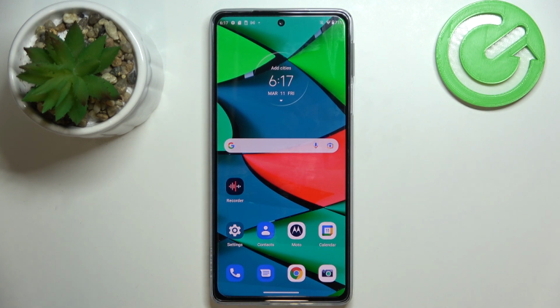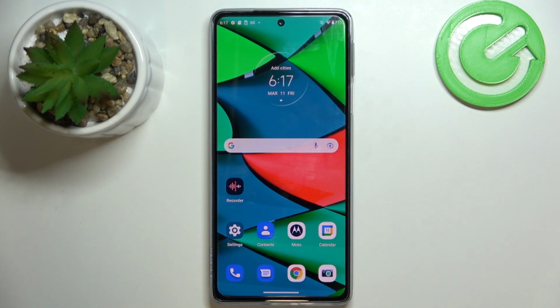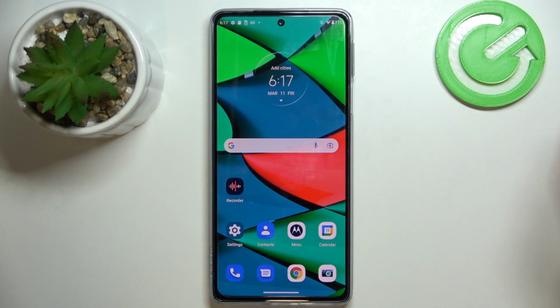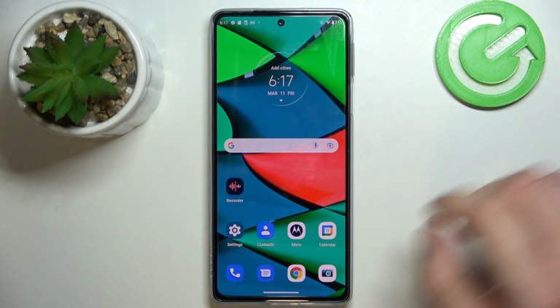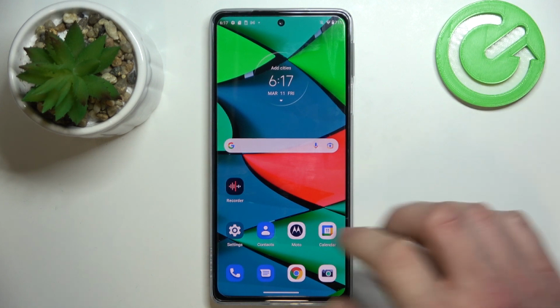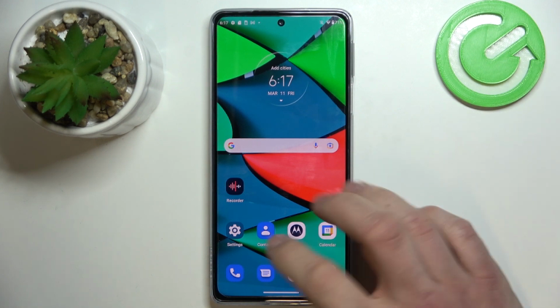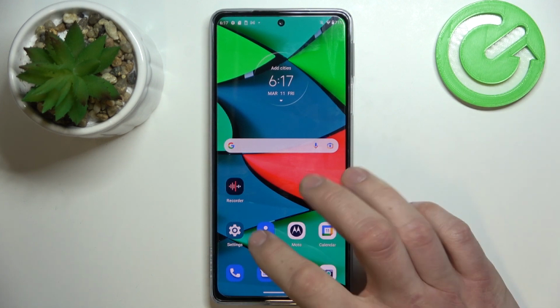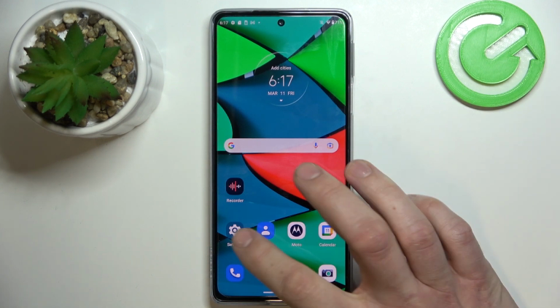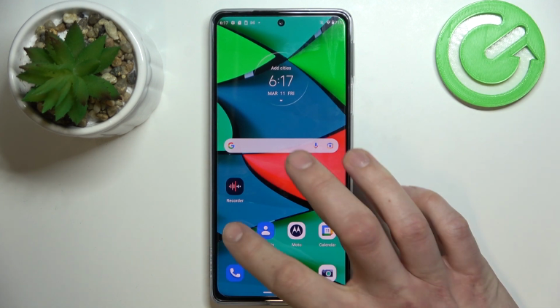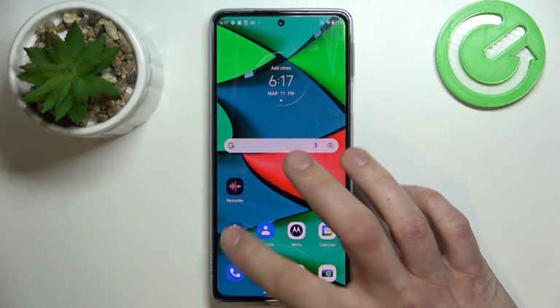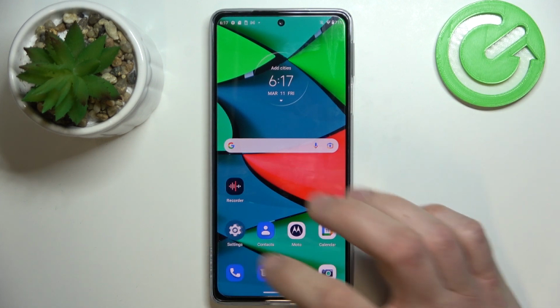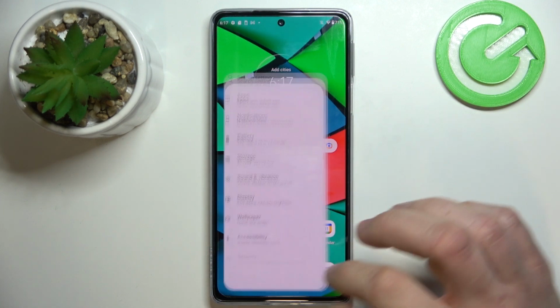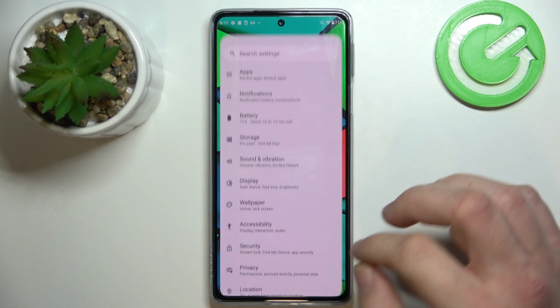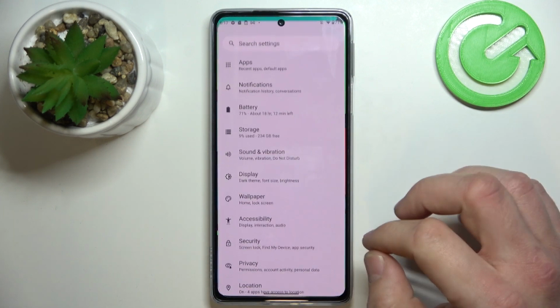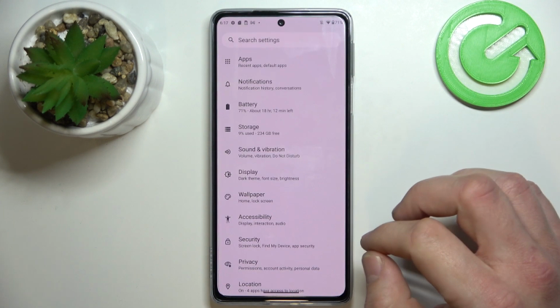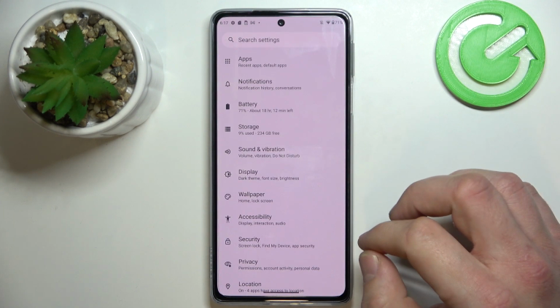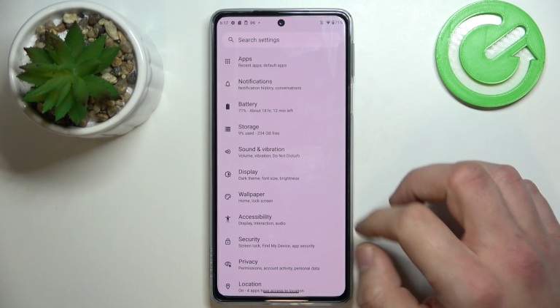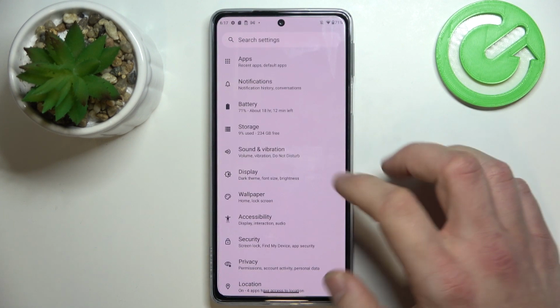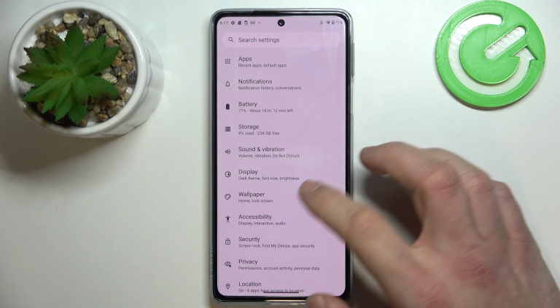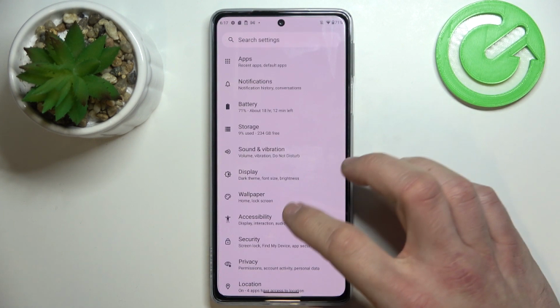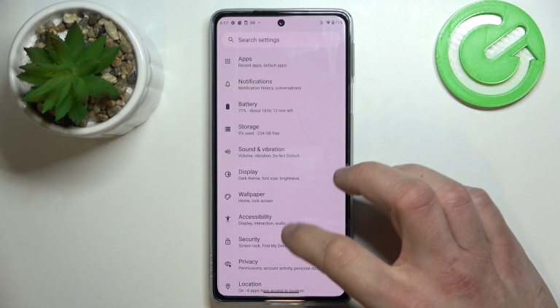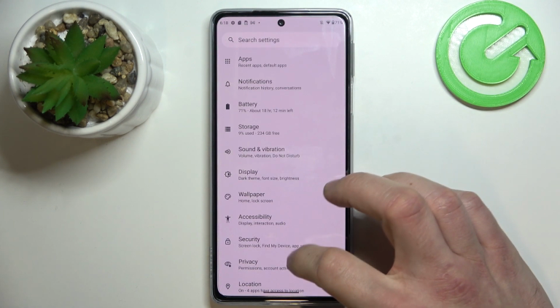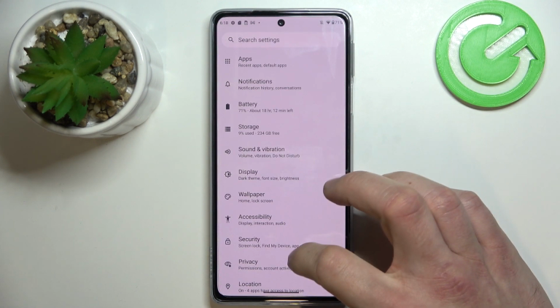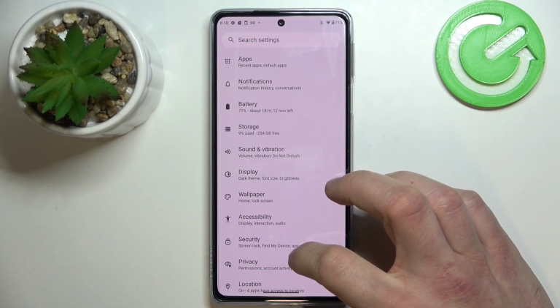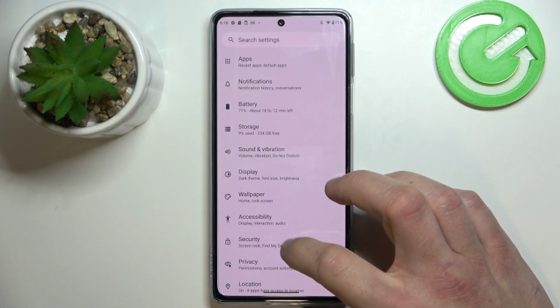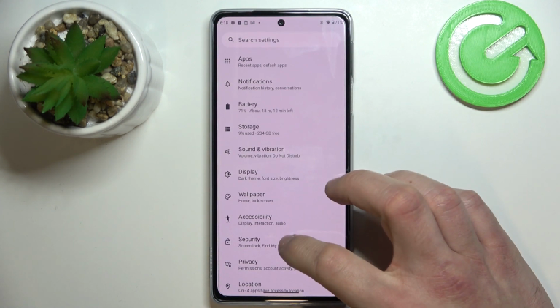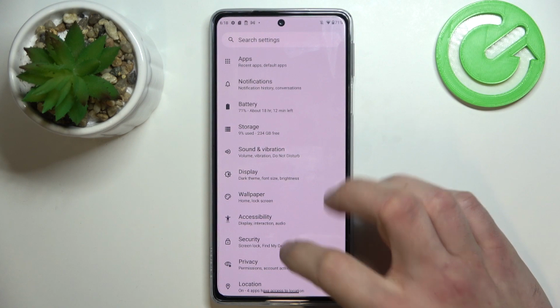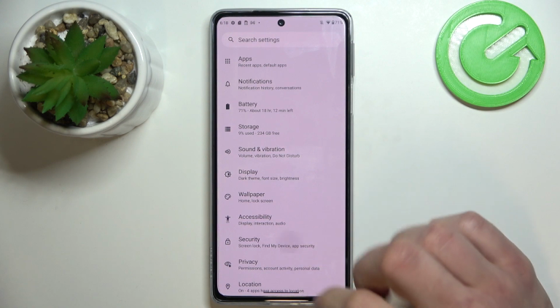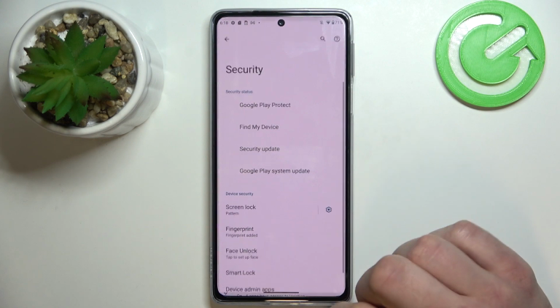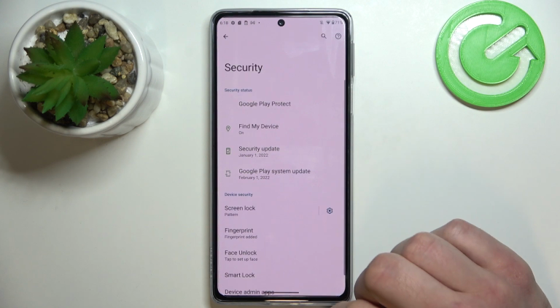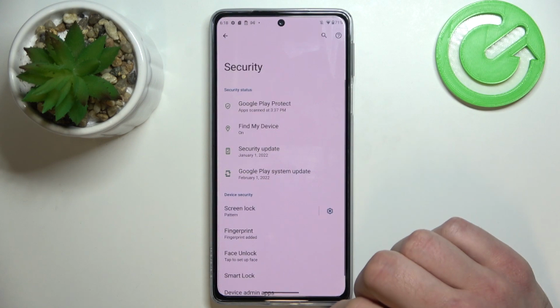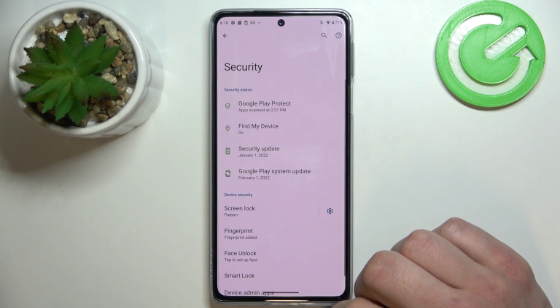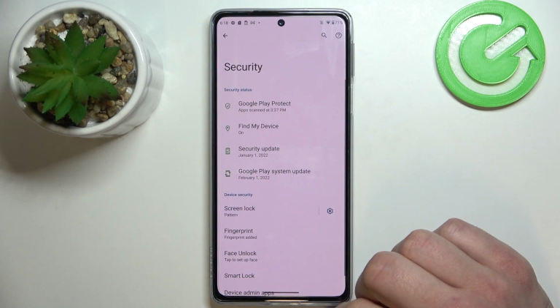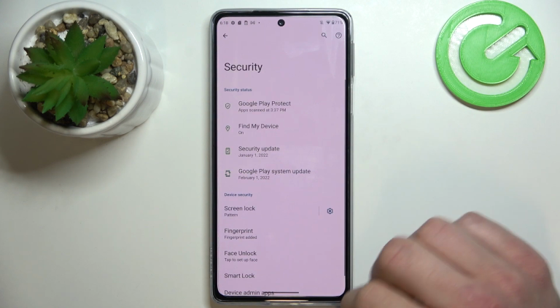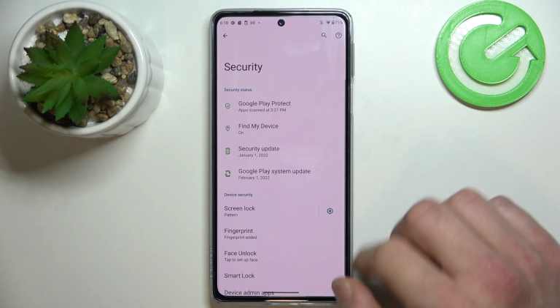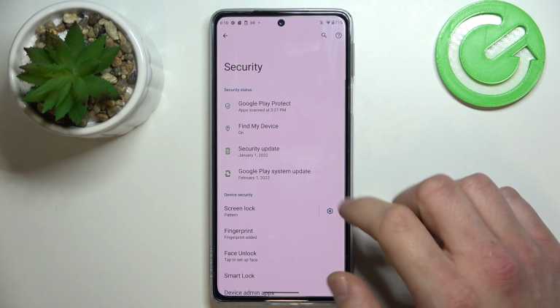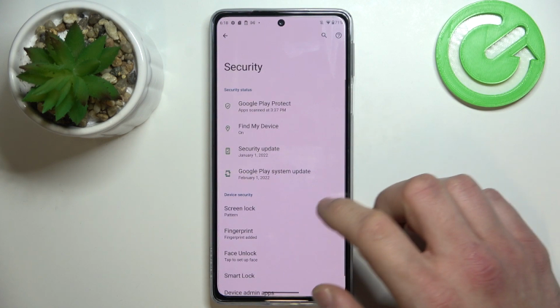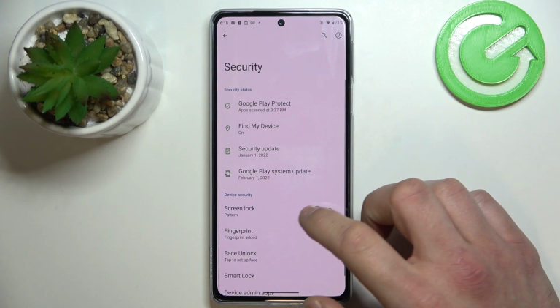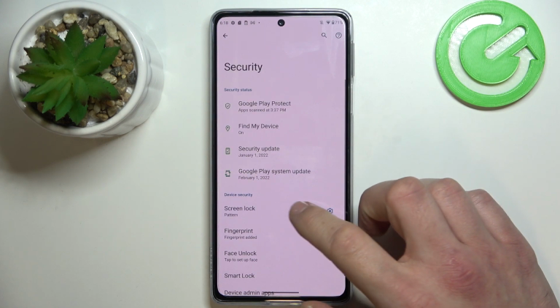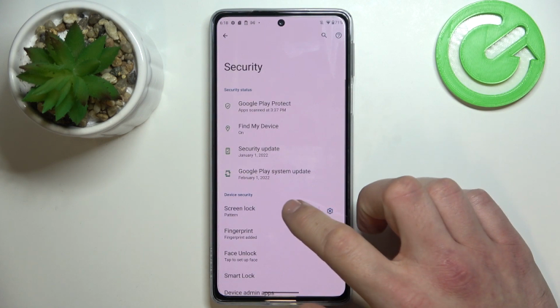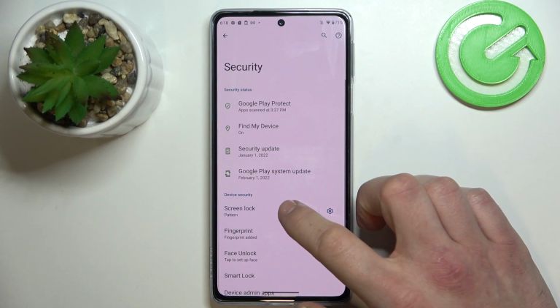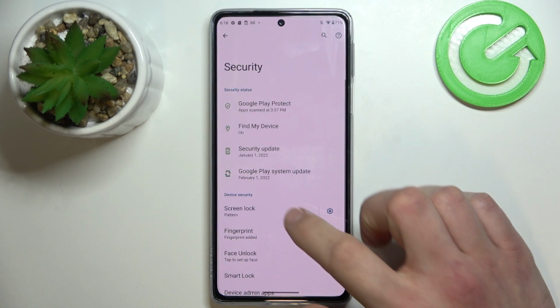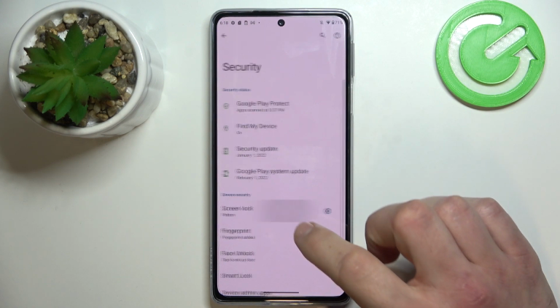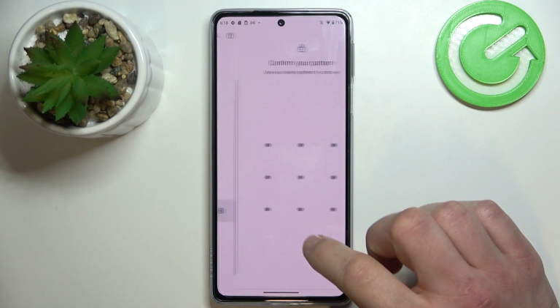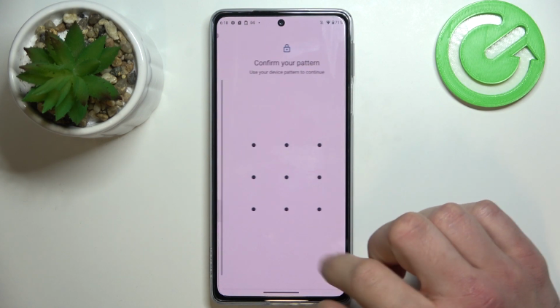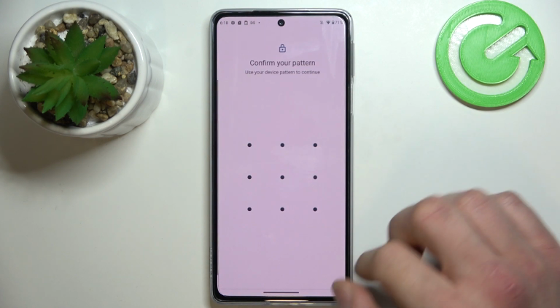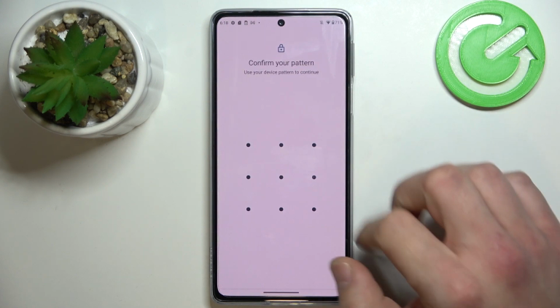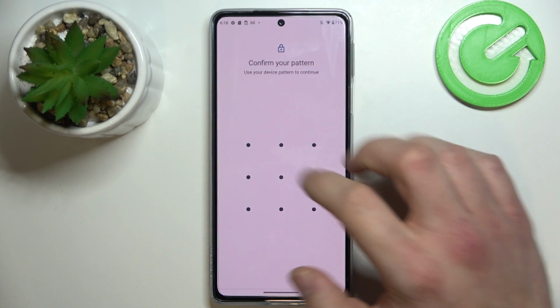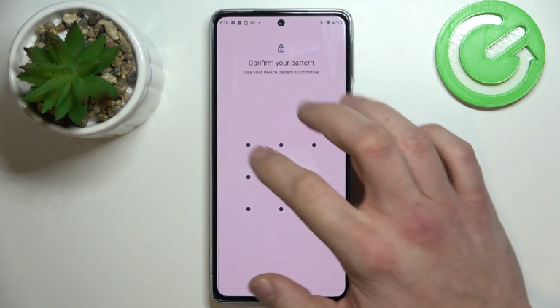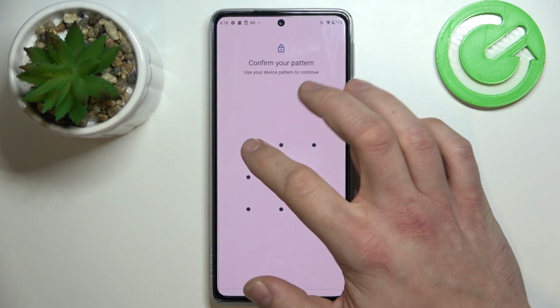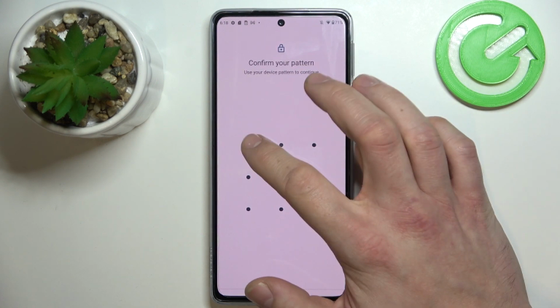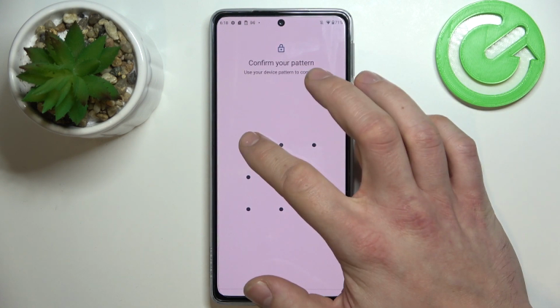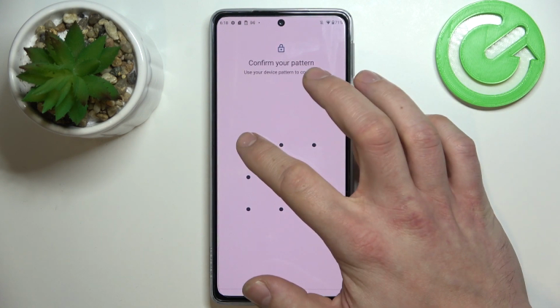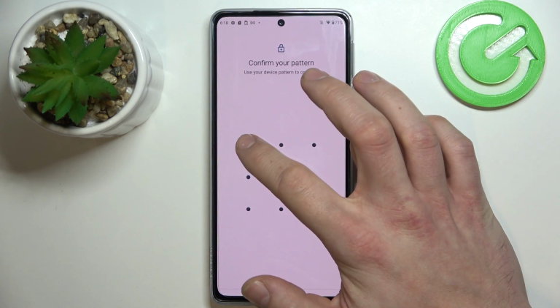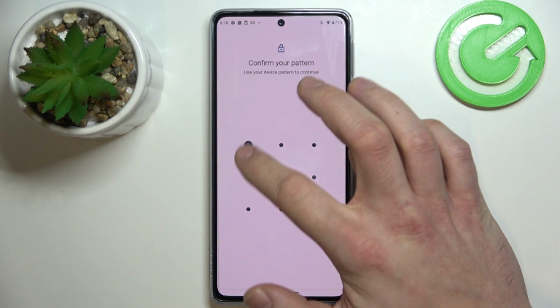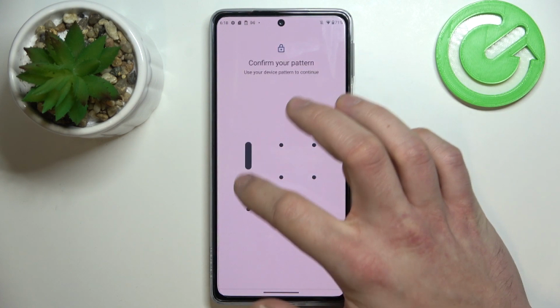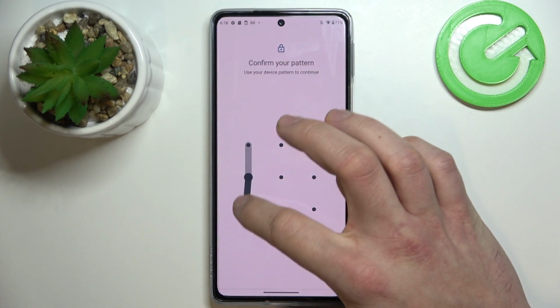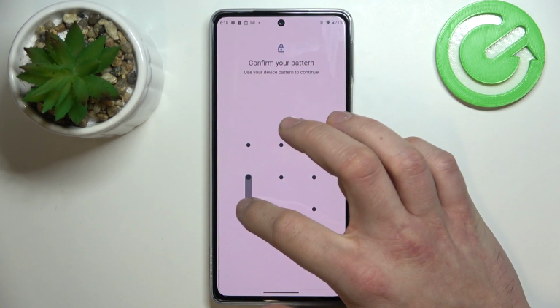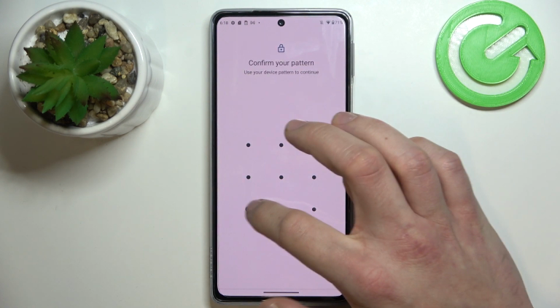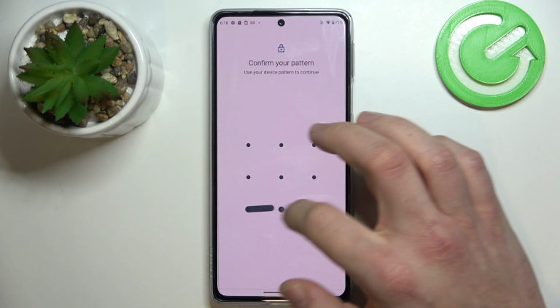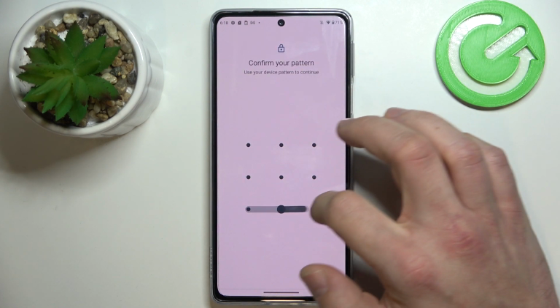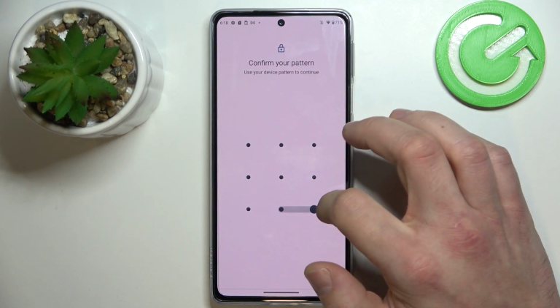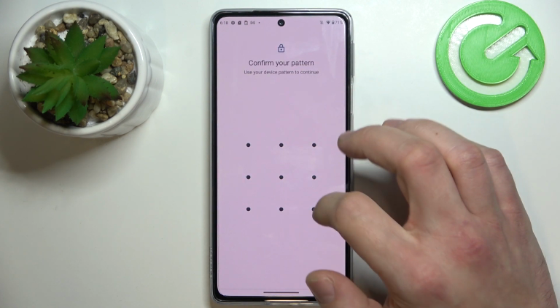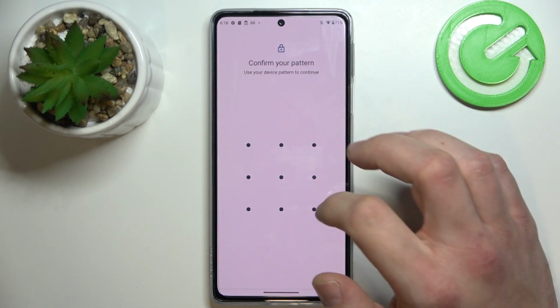In the beginning, let's enter Settings and go to Security. Enter Screen Lock and confirm with your current password.